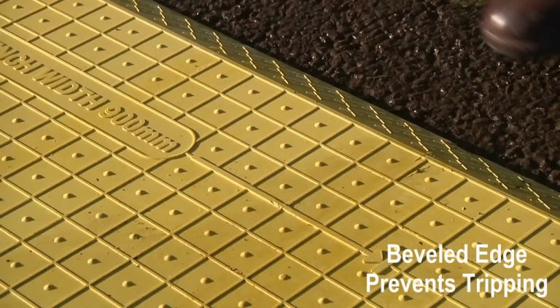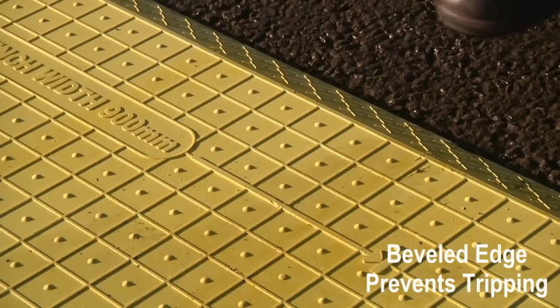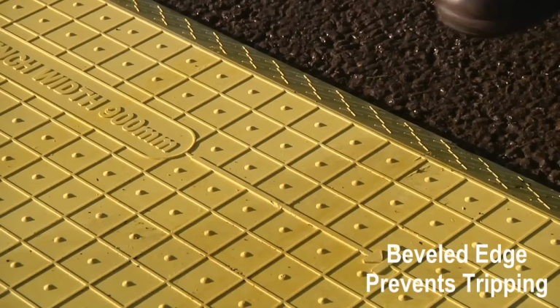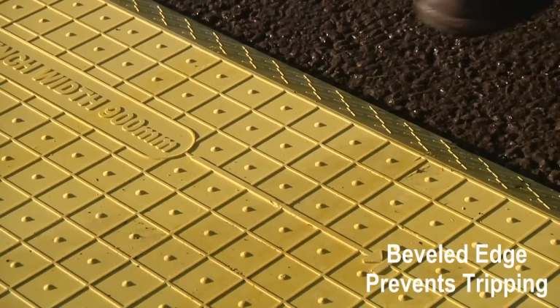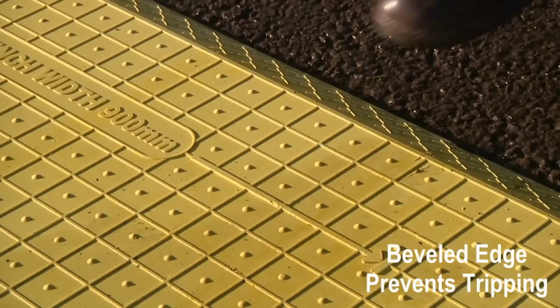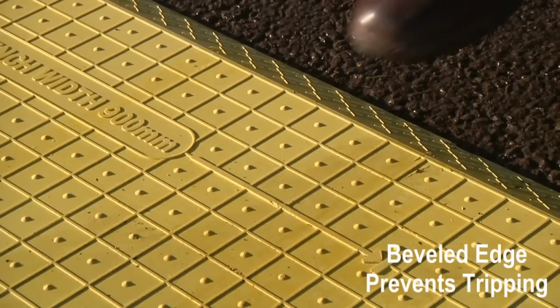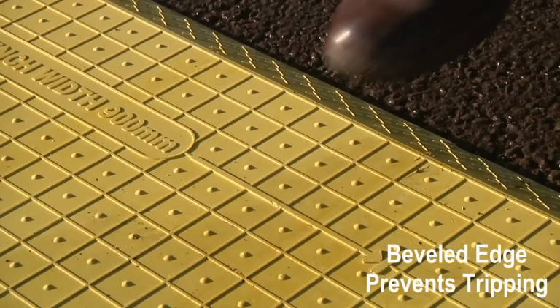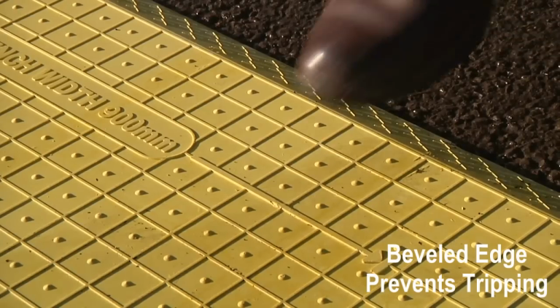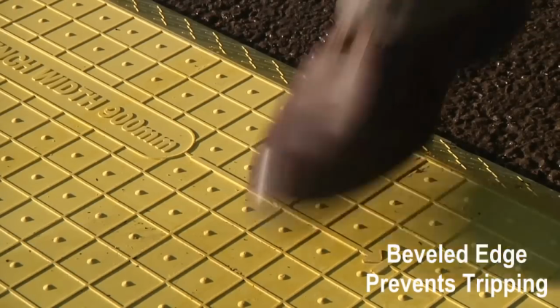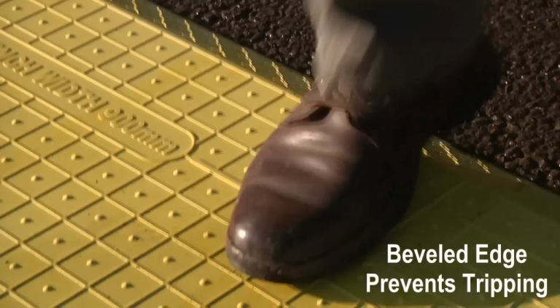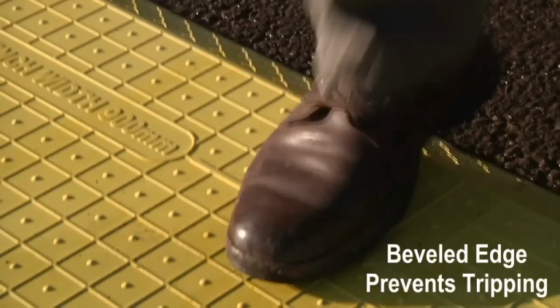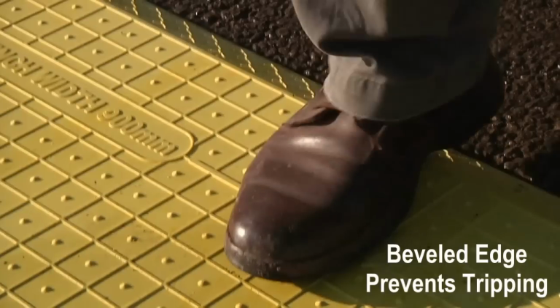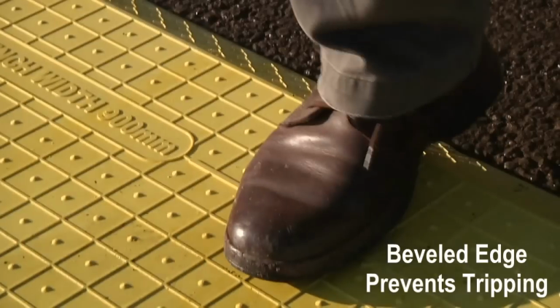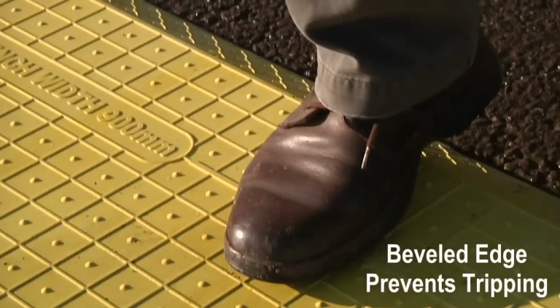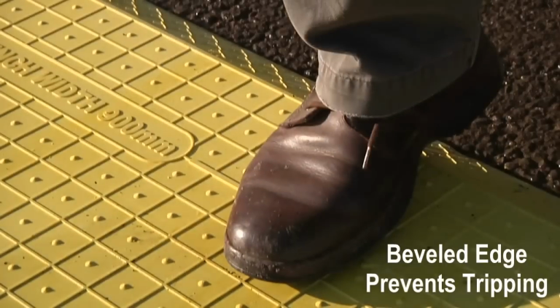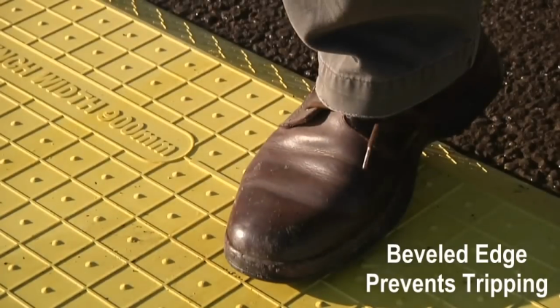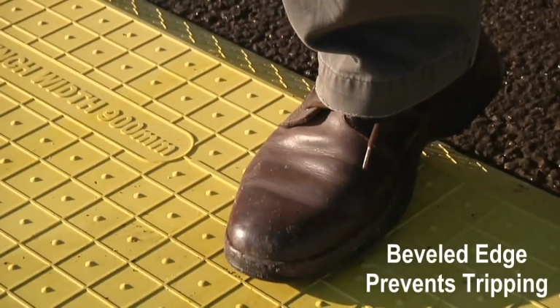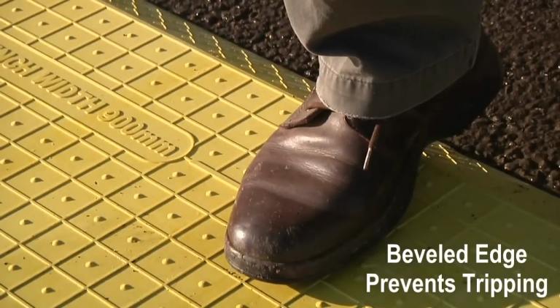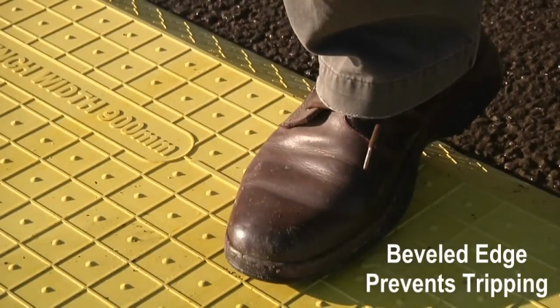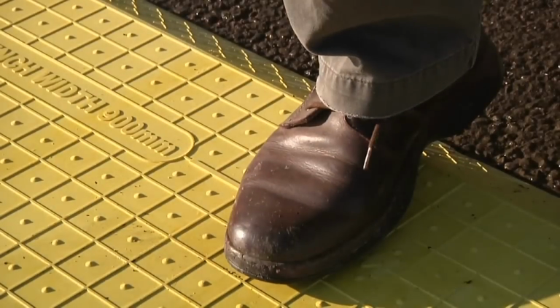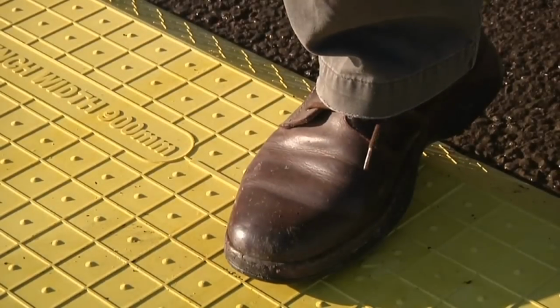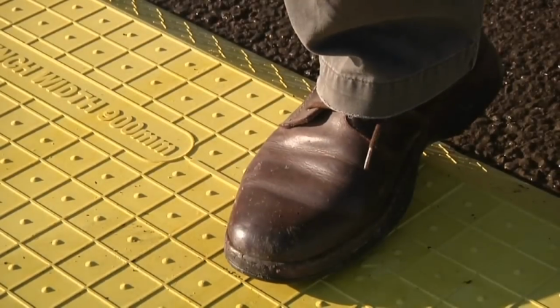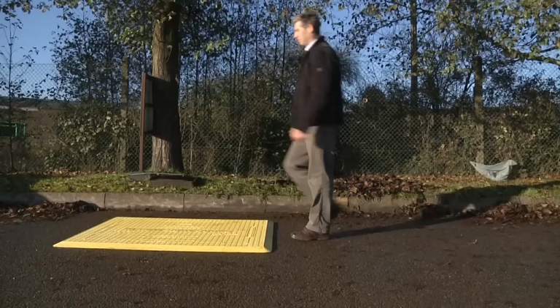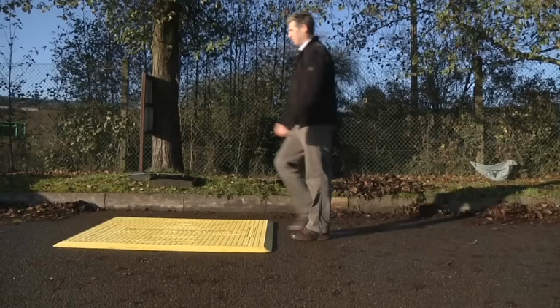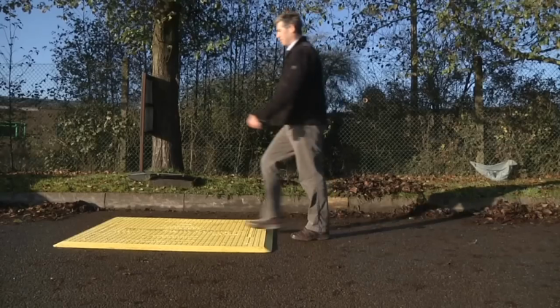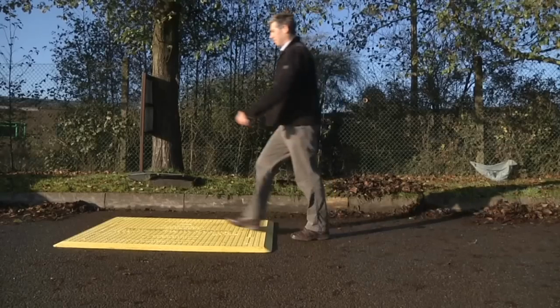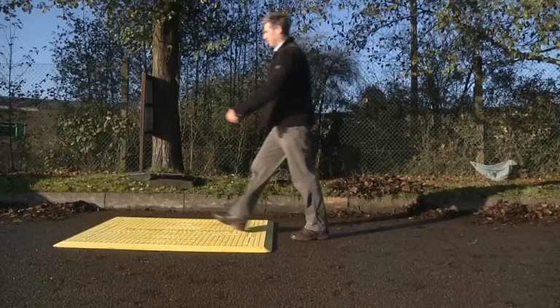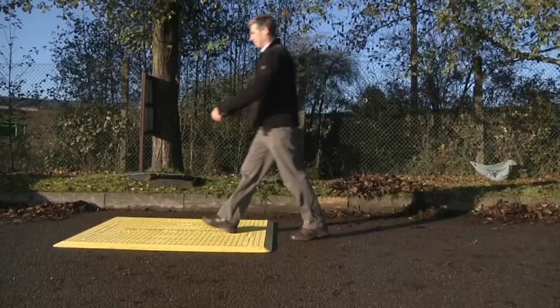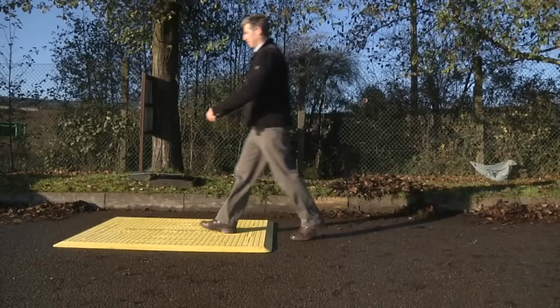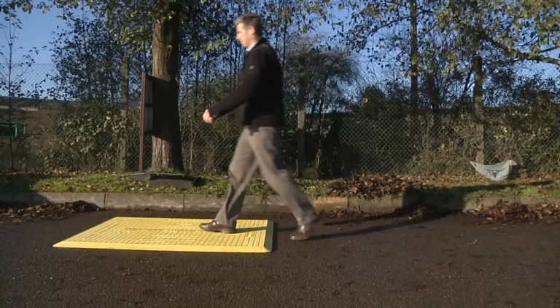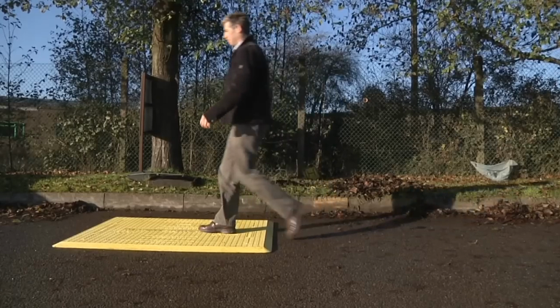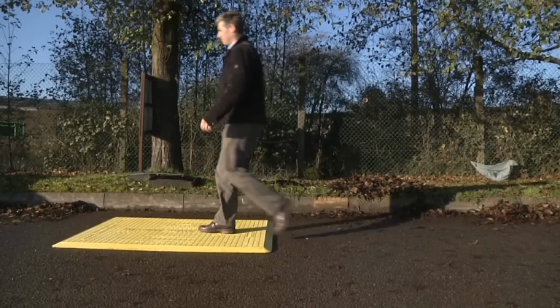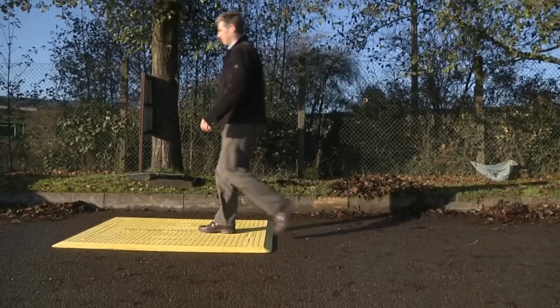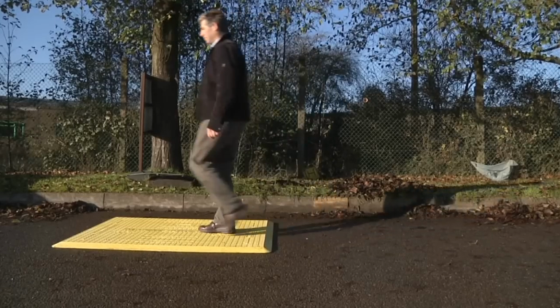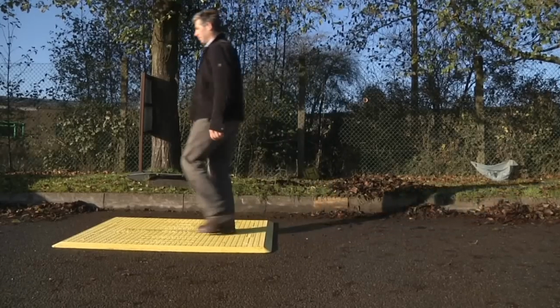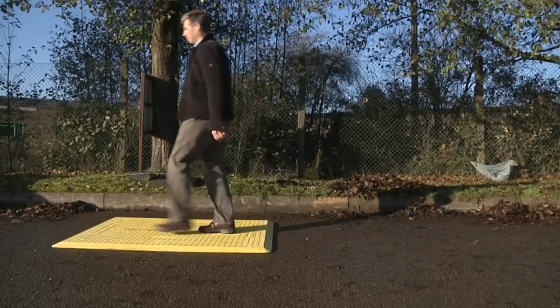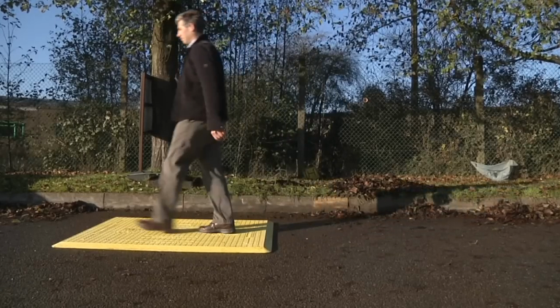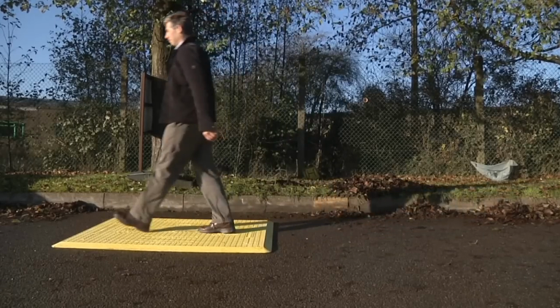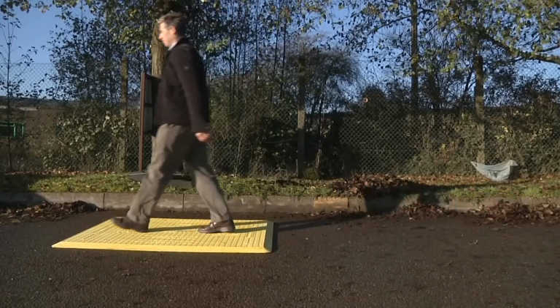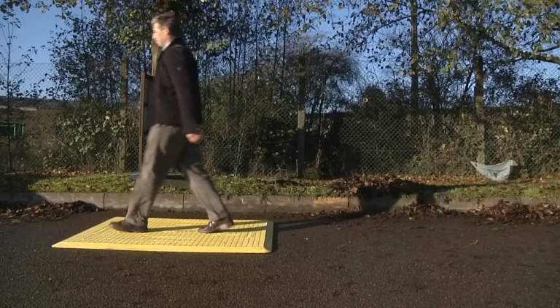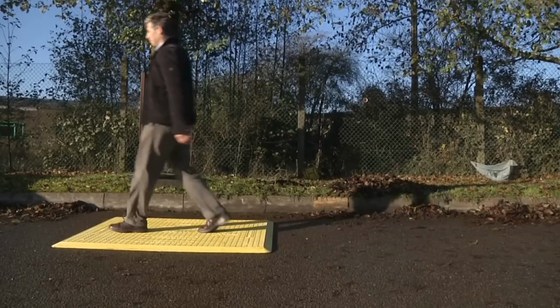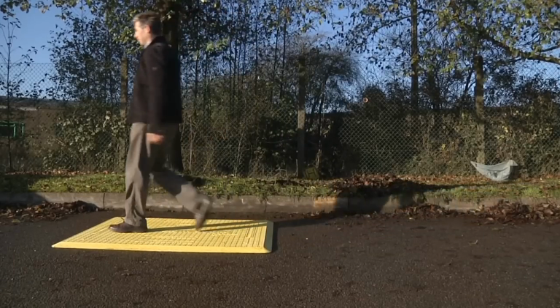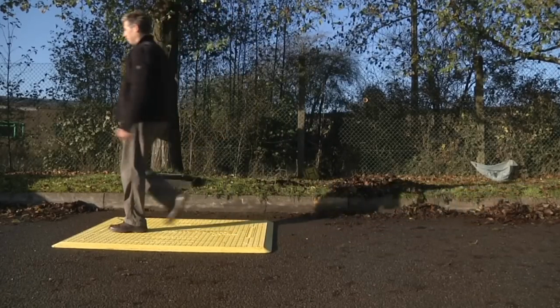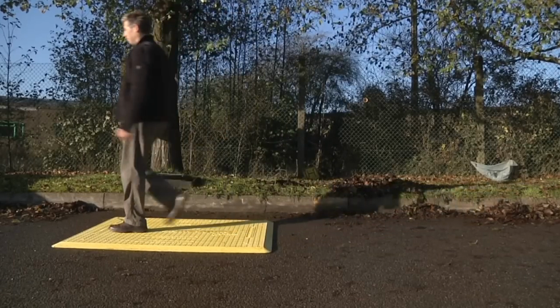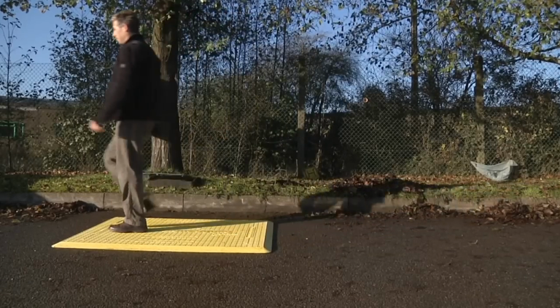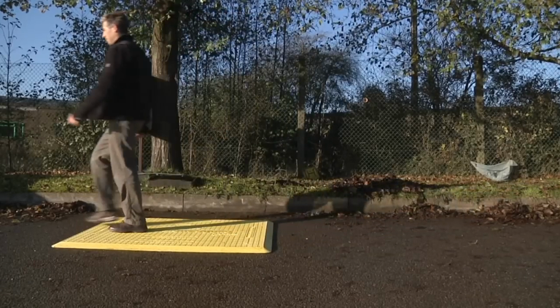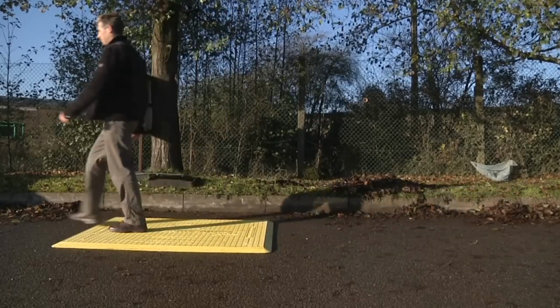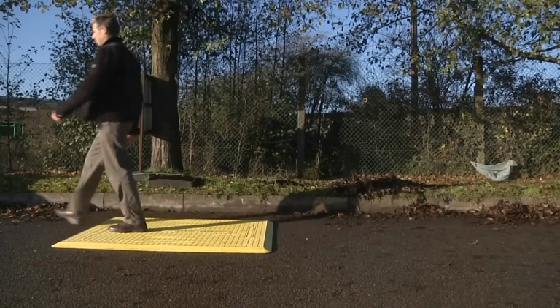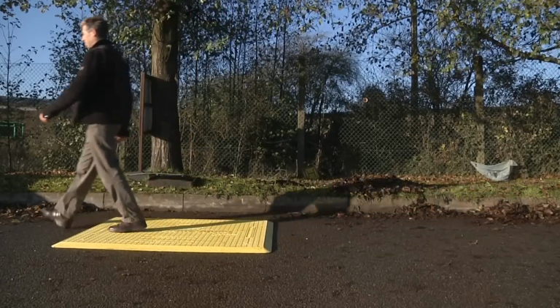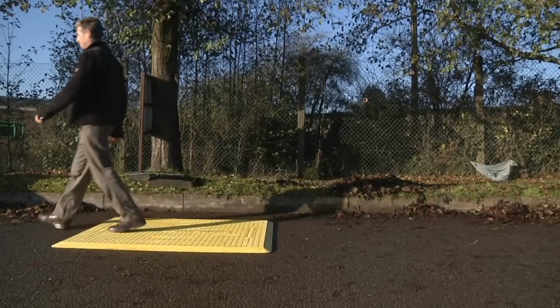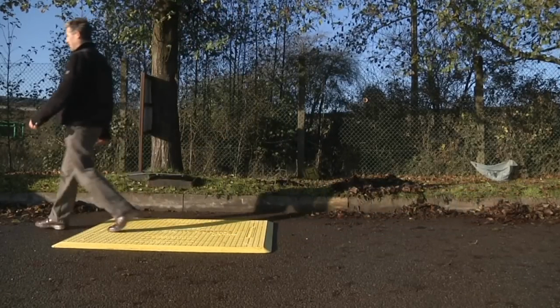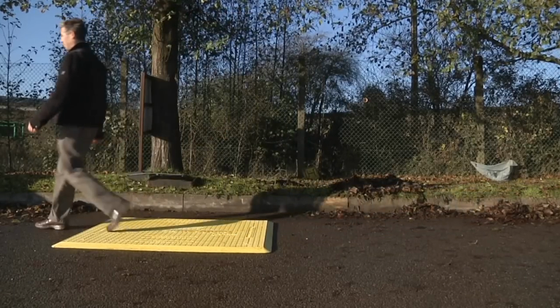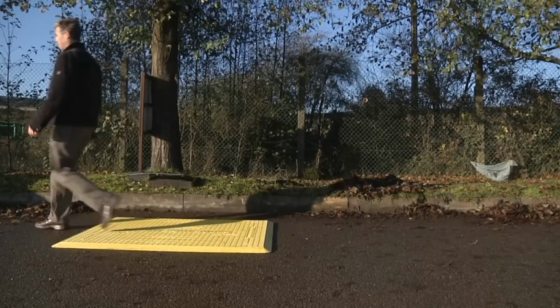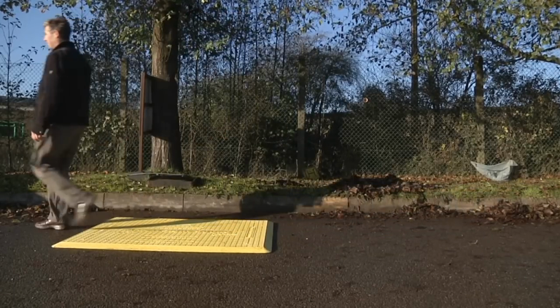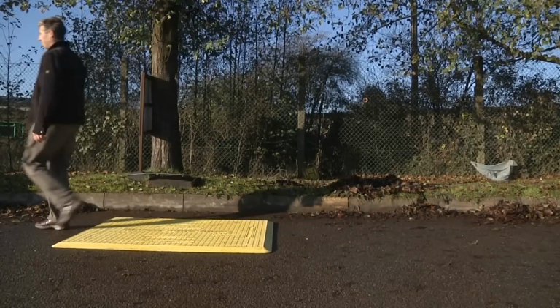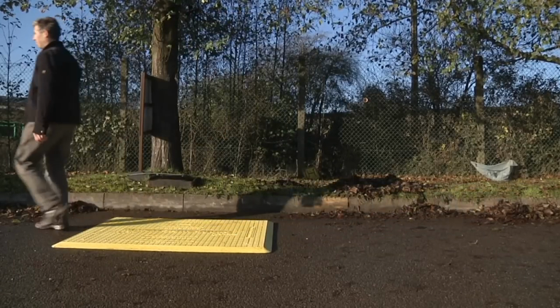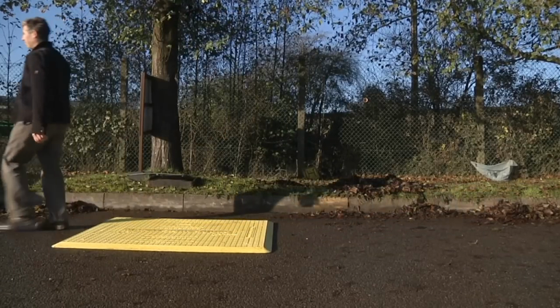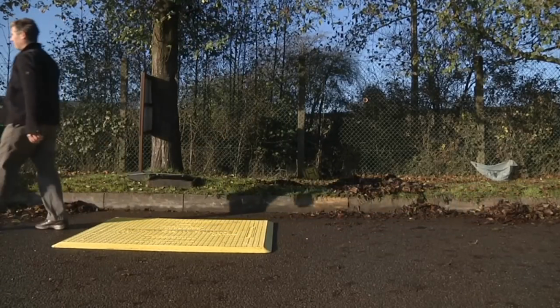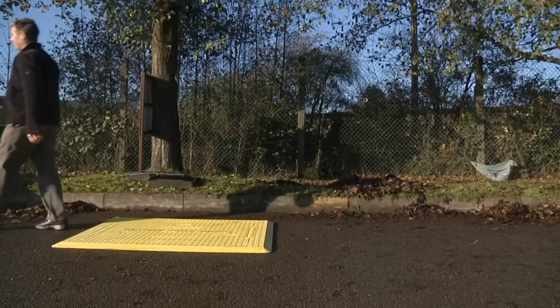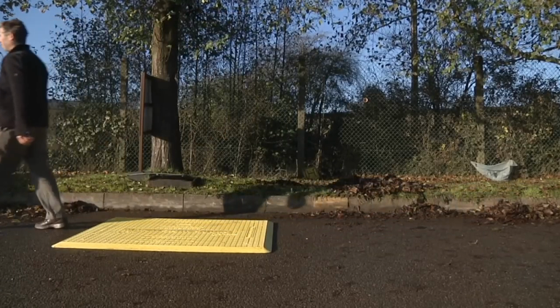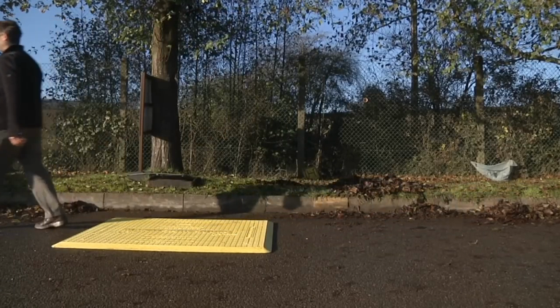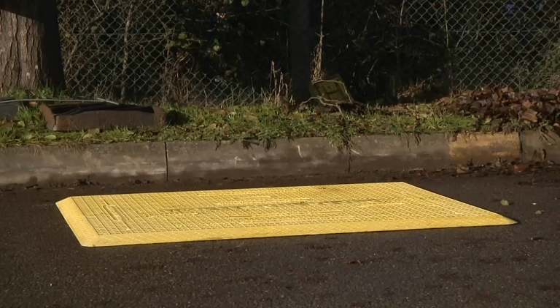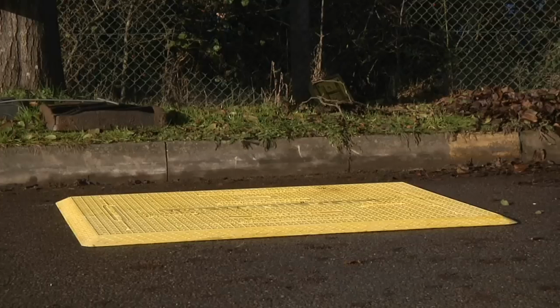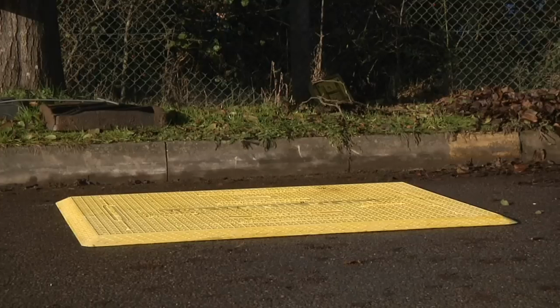They have a beveled edge to prevent tripping. We recommend bolting the trench cover to the road surface for added safety and security.